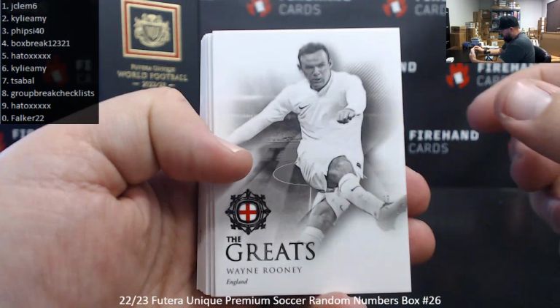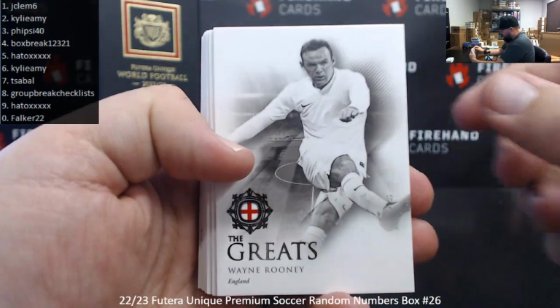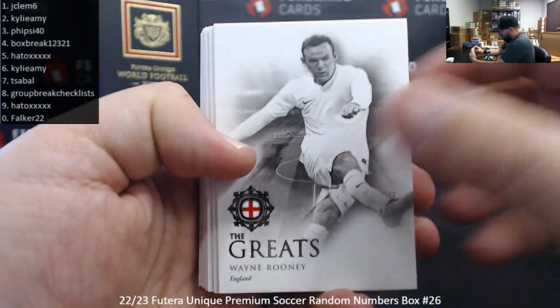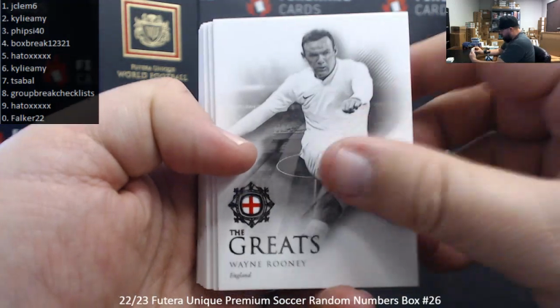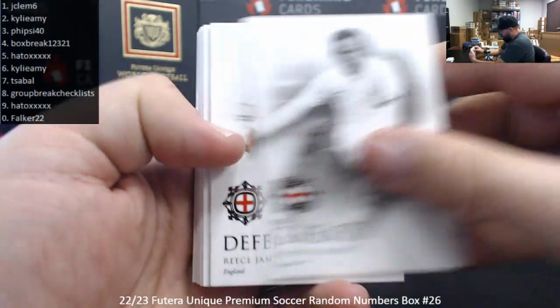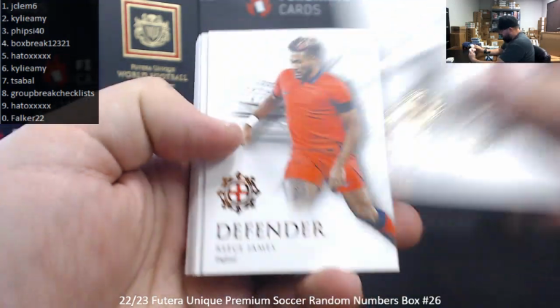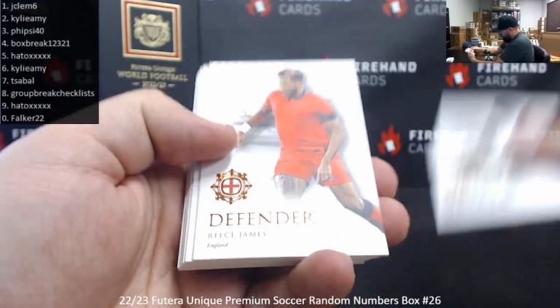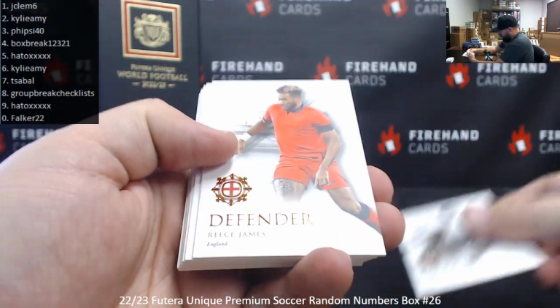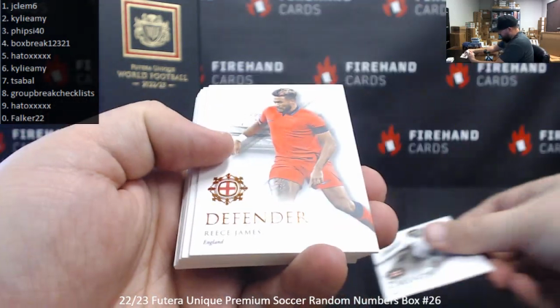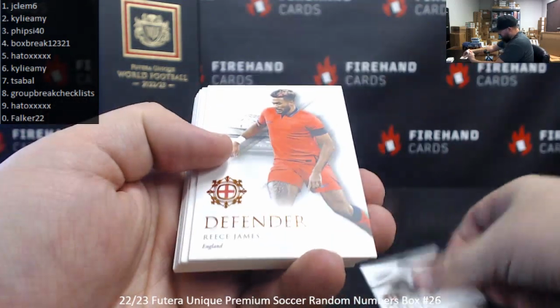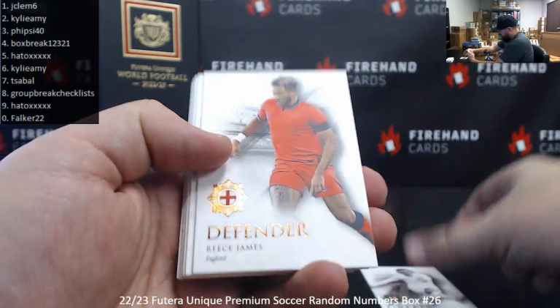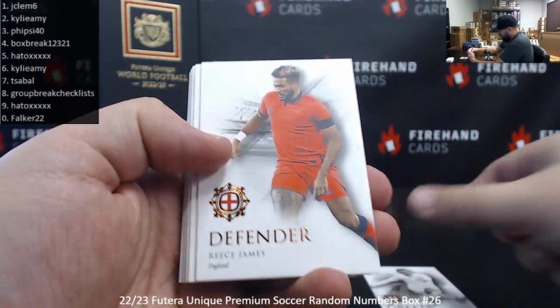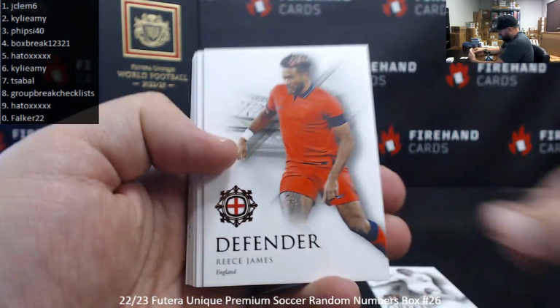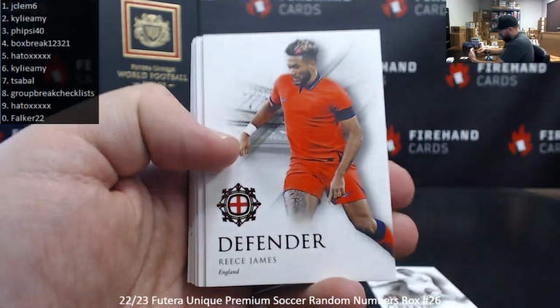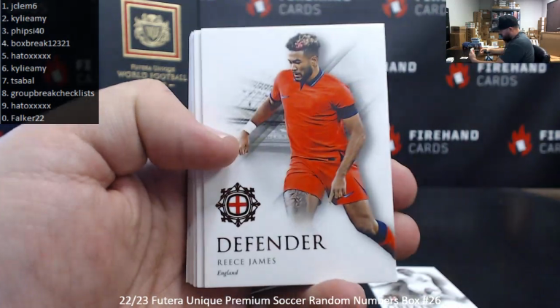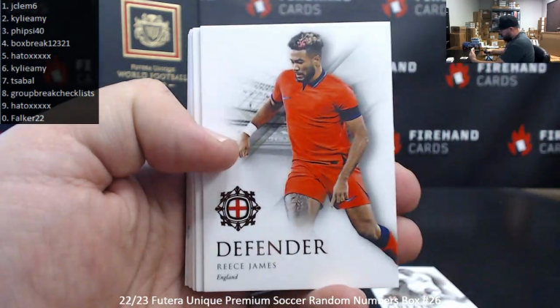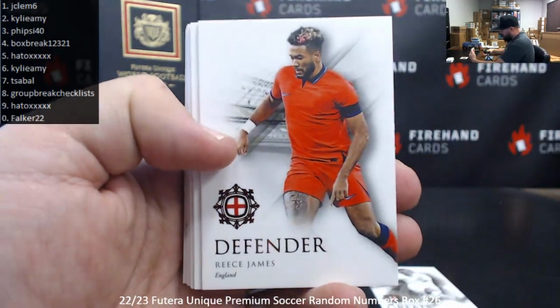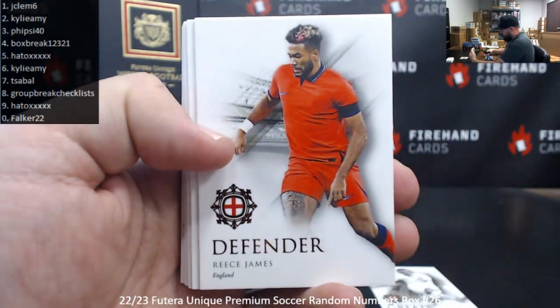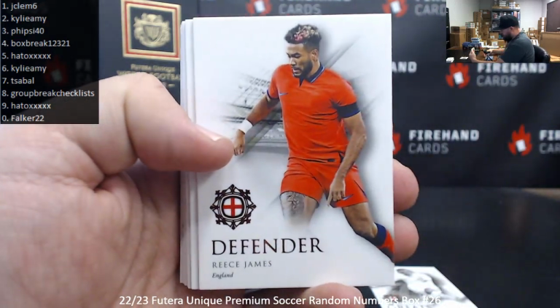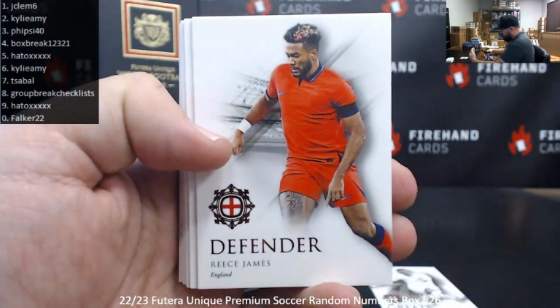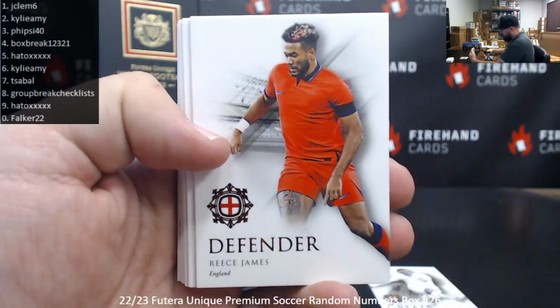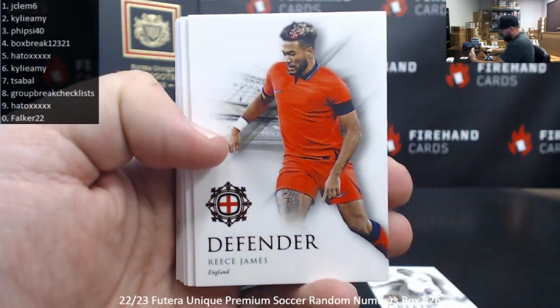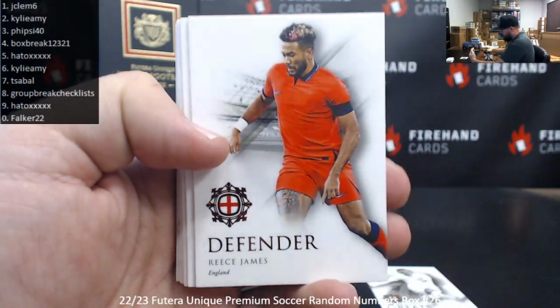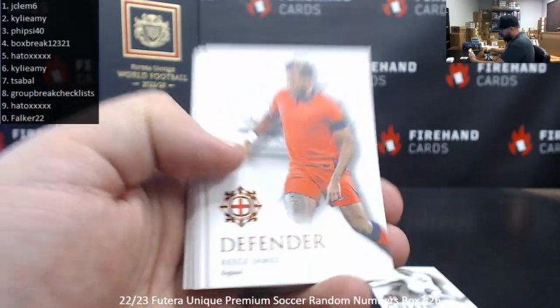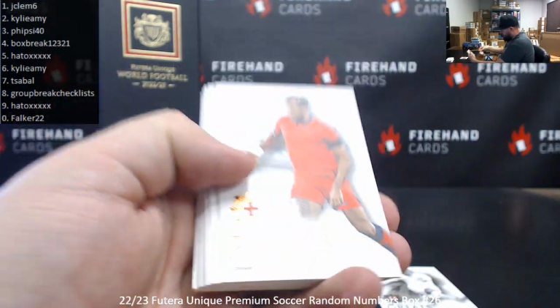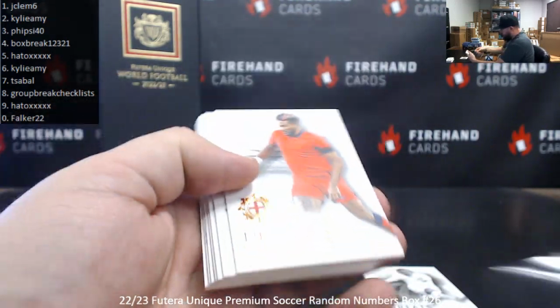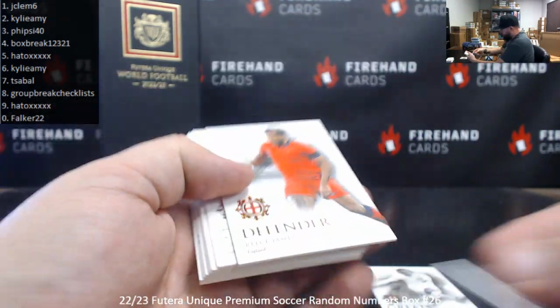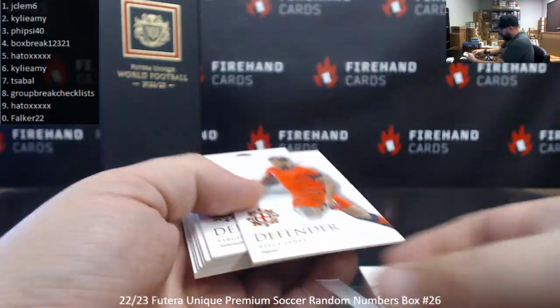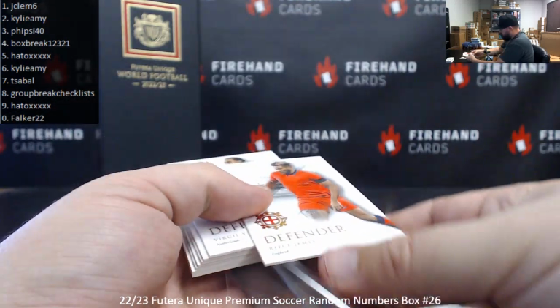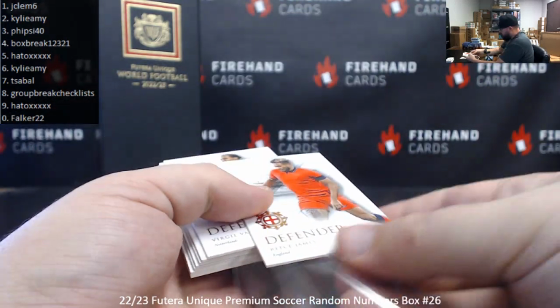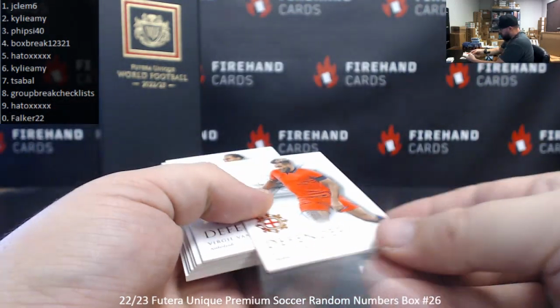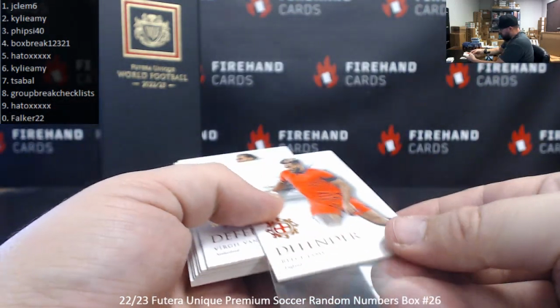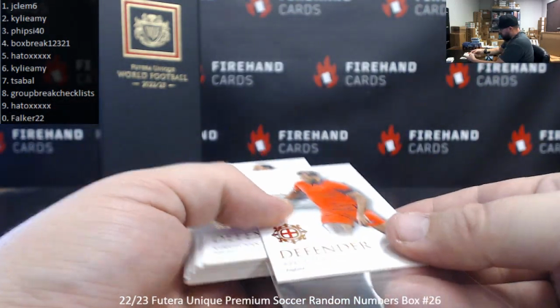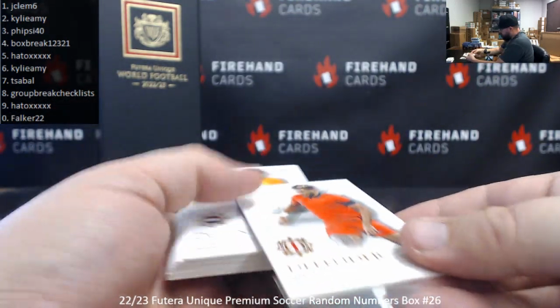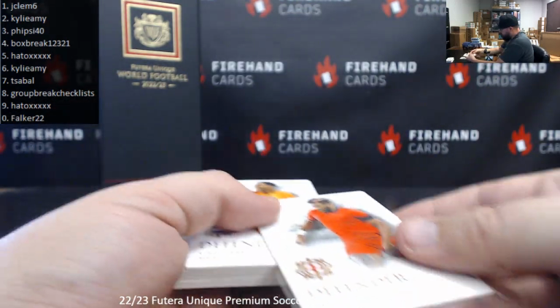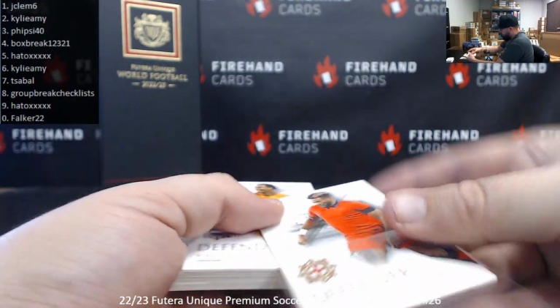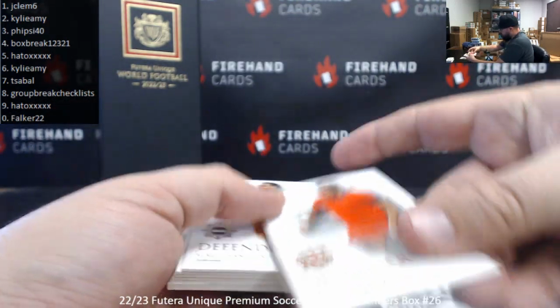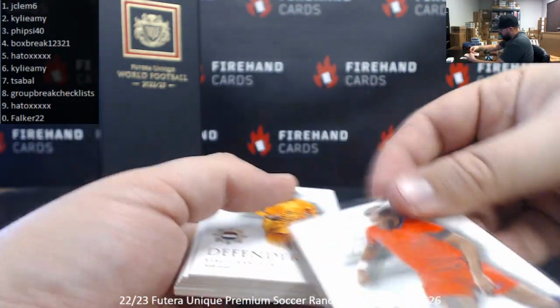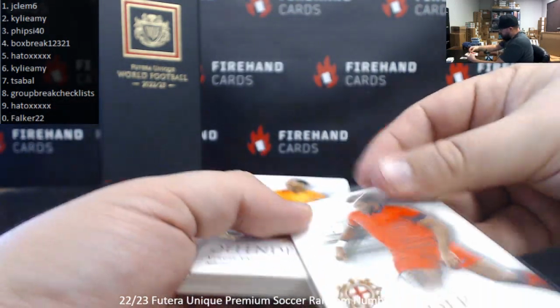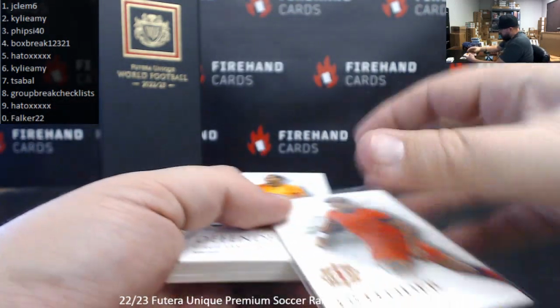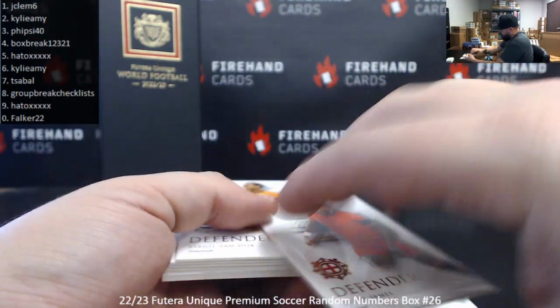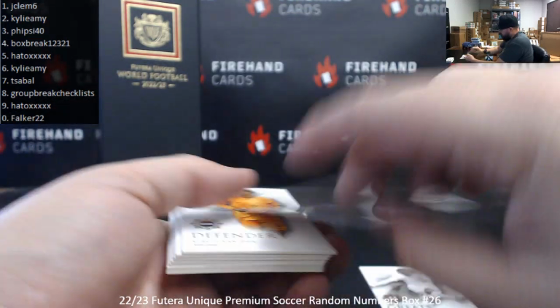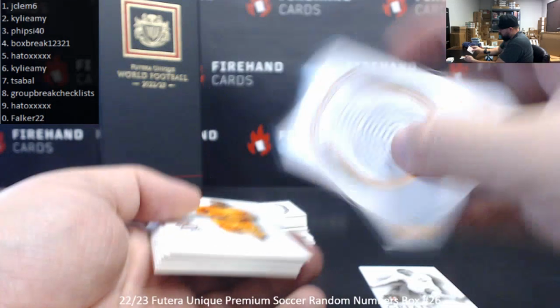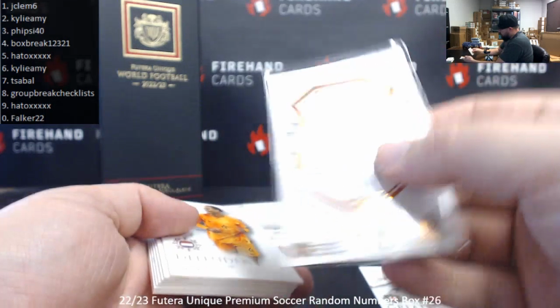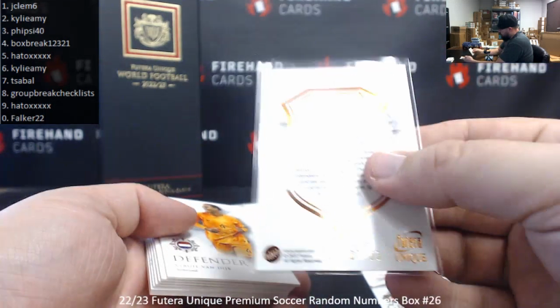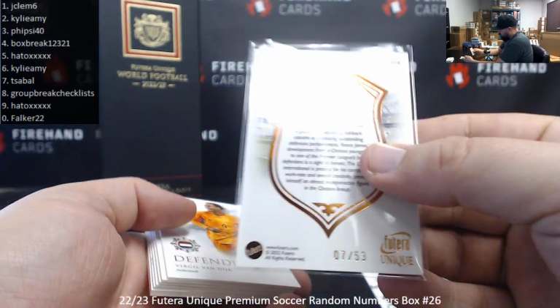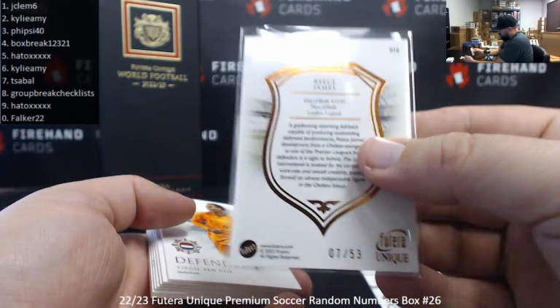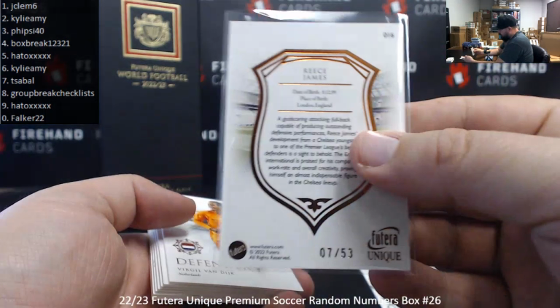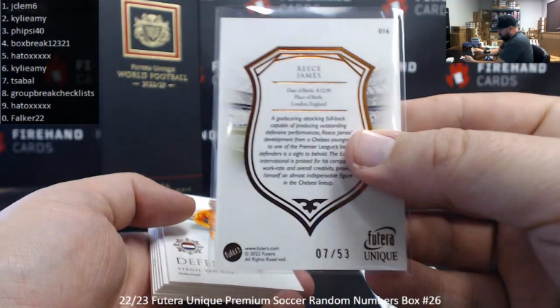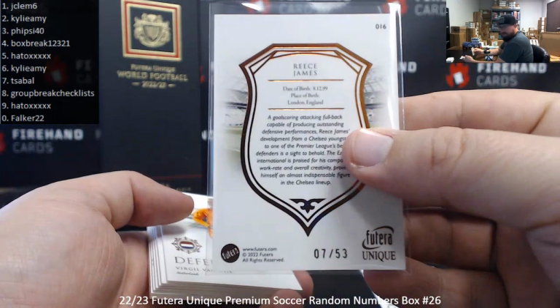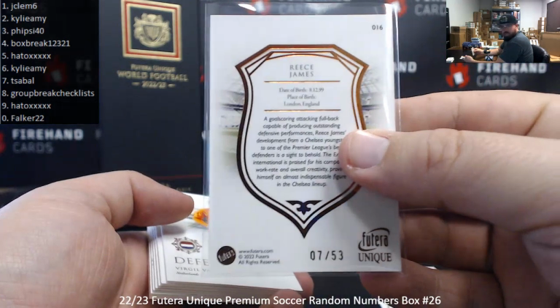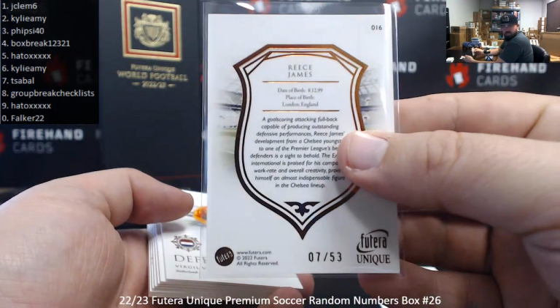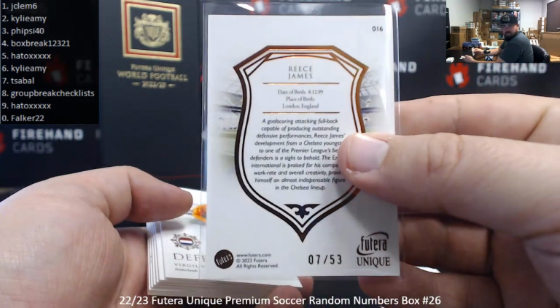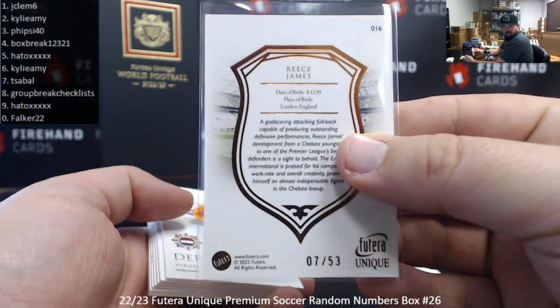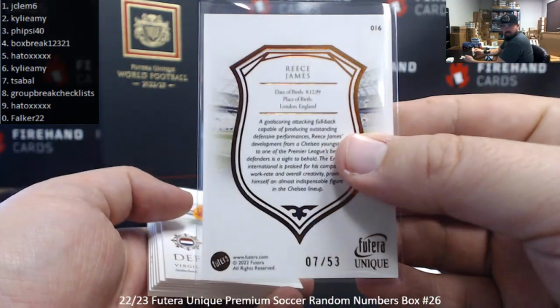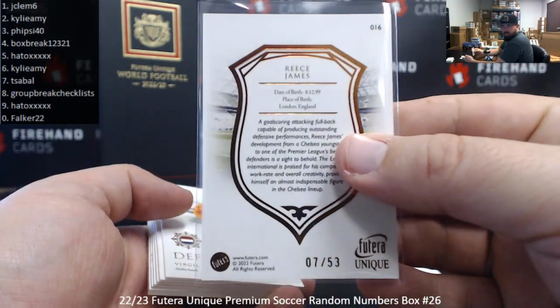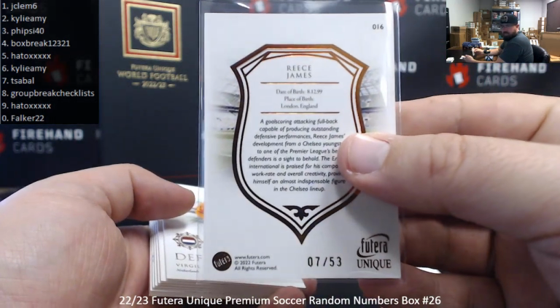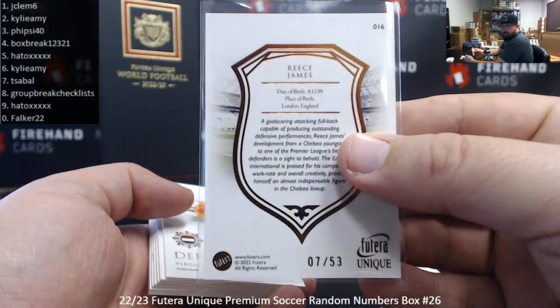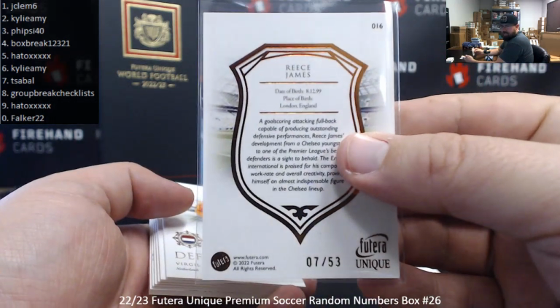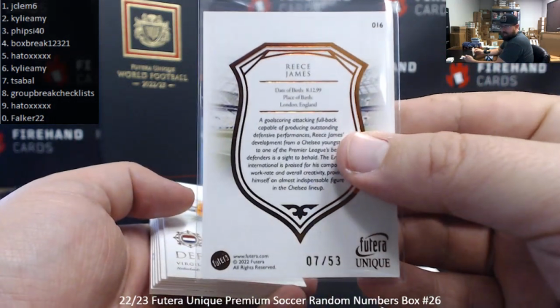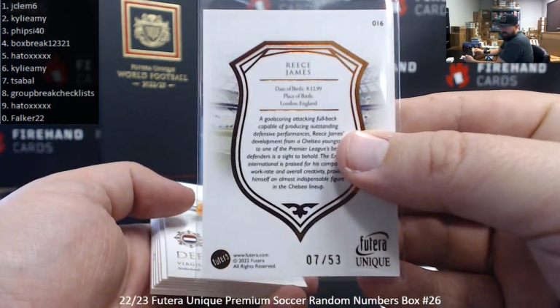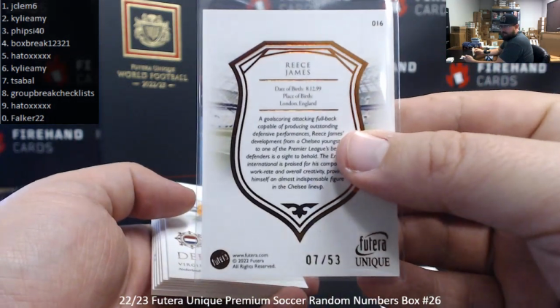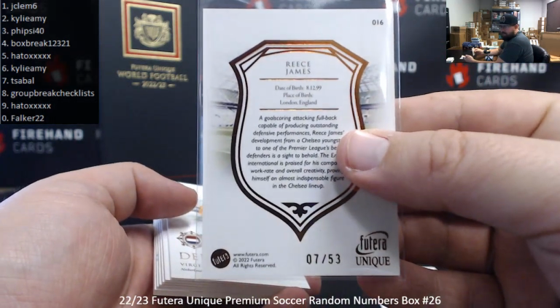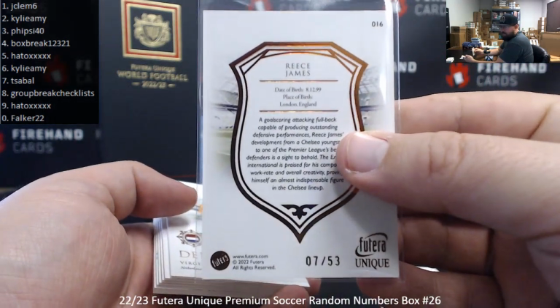Wayne Rooney. Copper foil of Rhys James, serial number 7 of 53. Spot 7 goes to T. Sable.